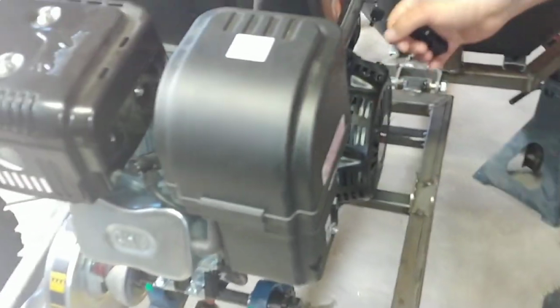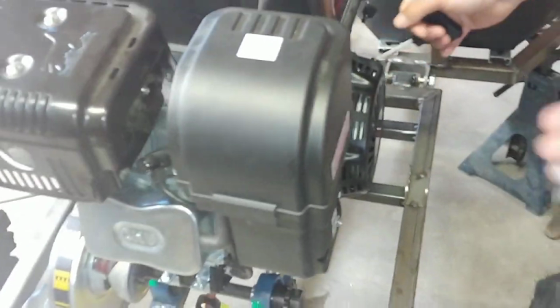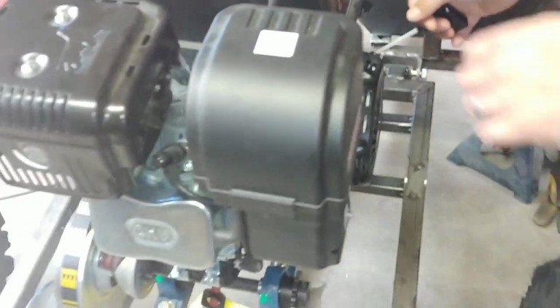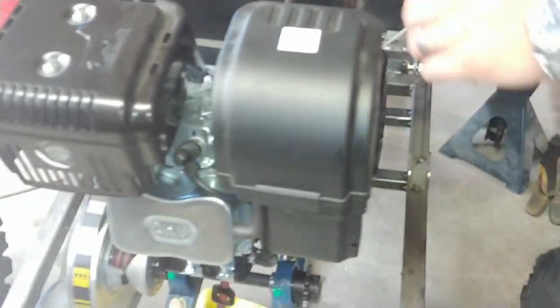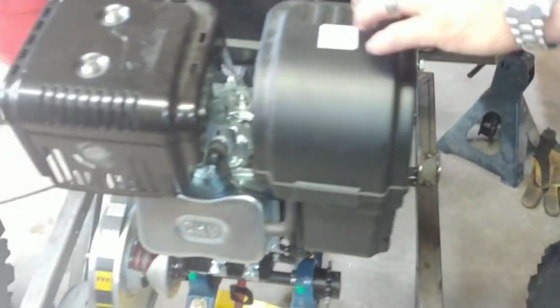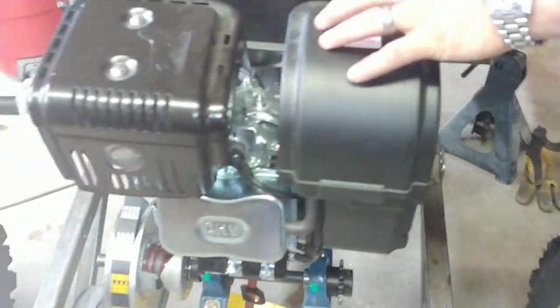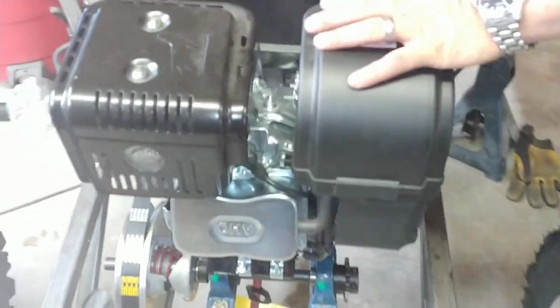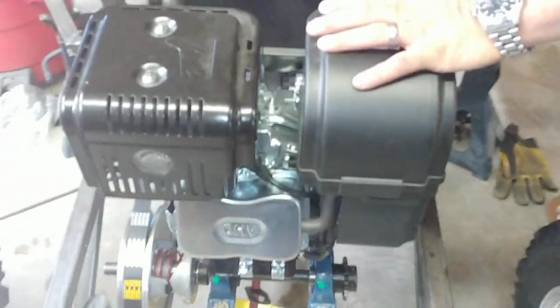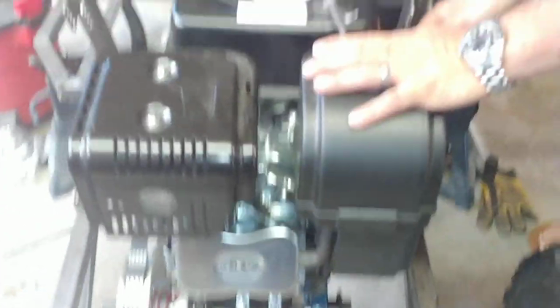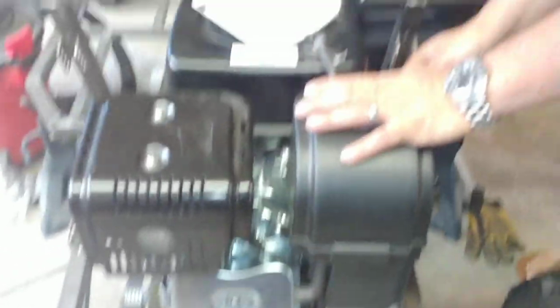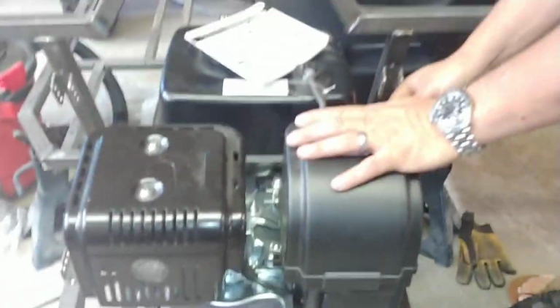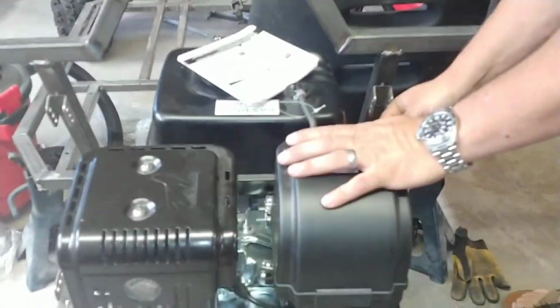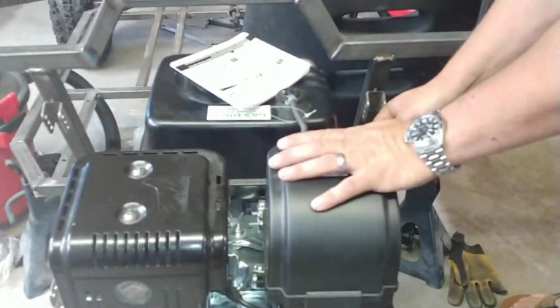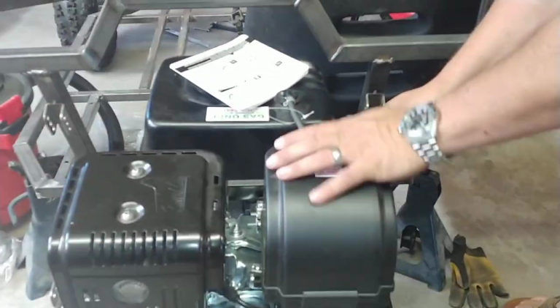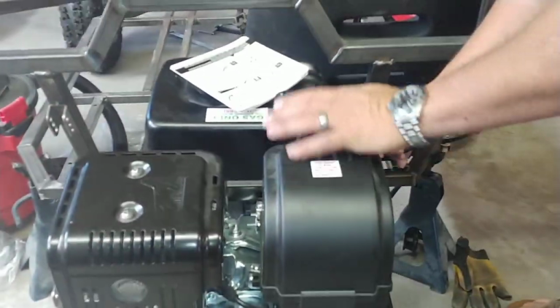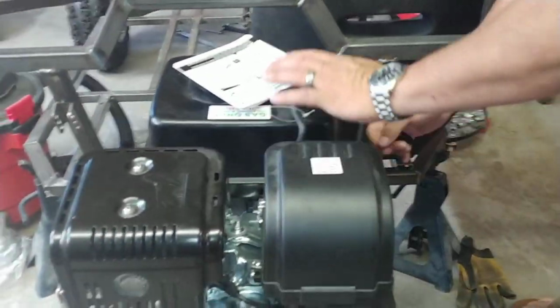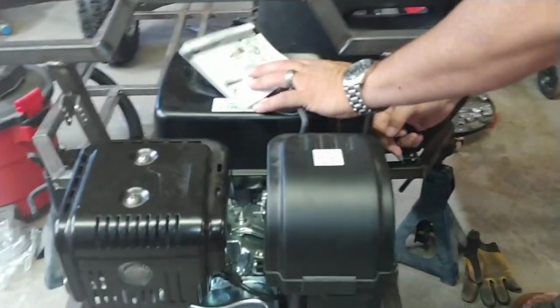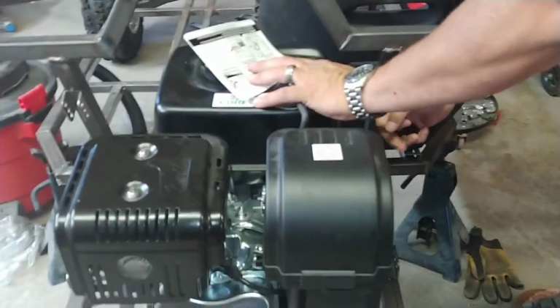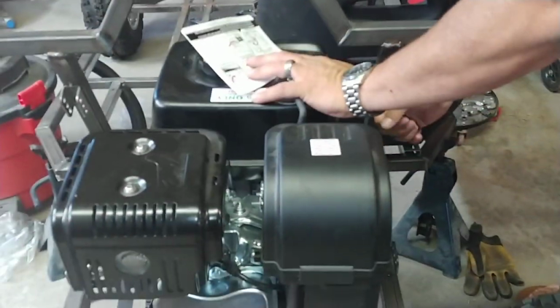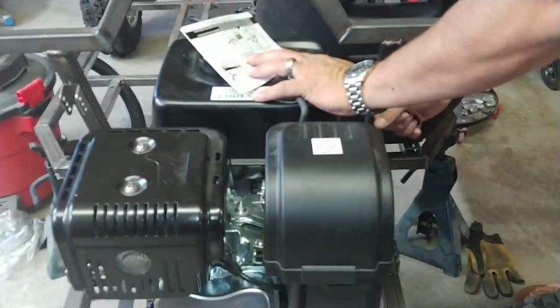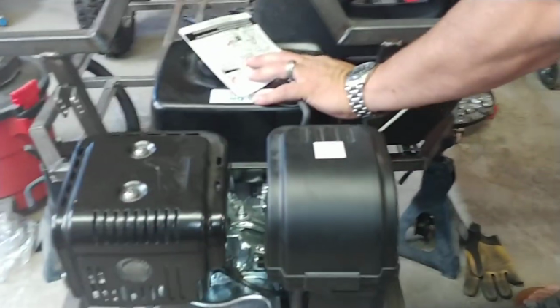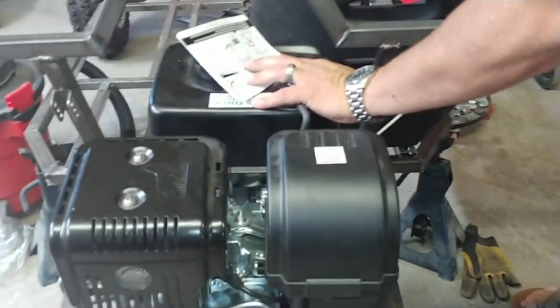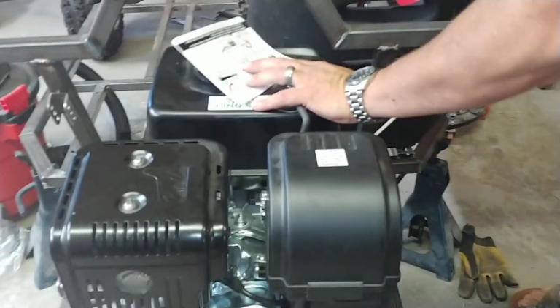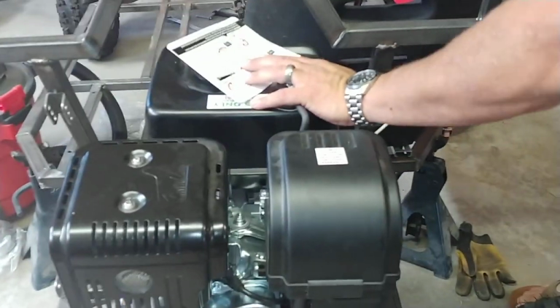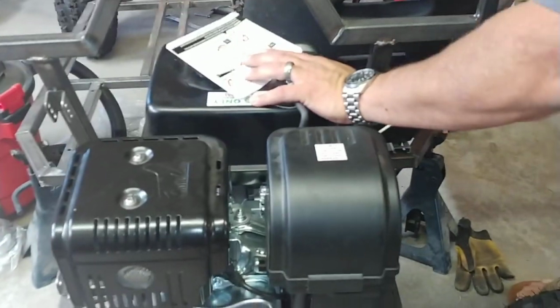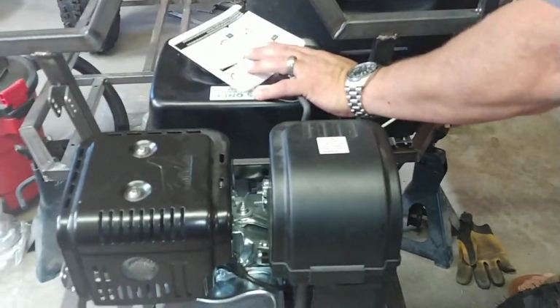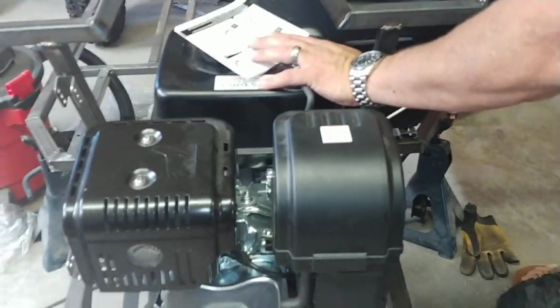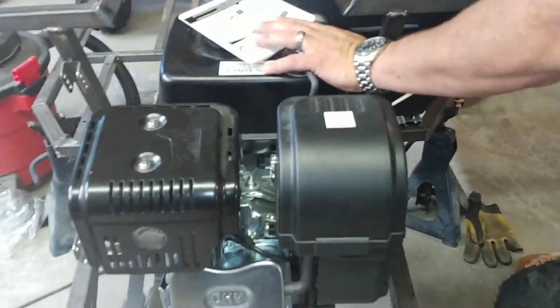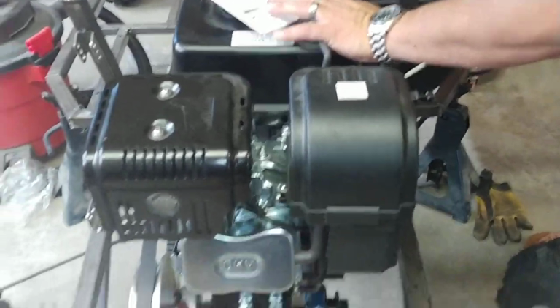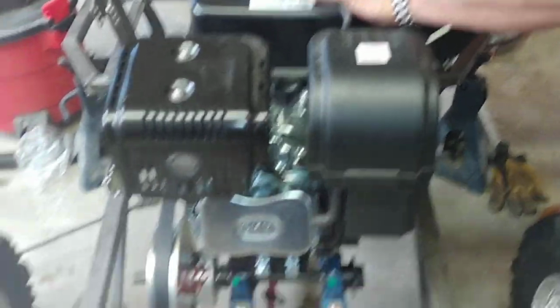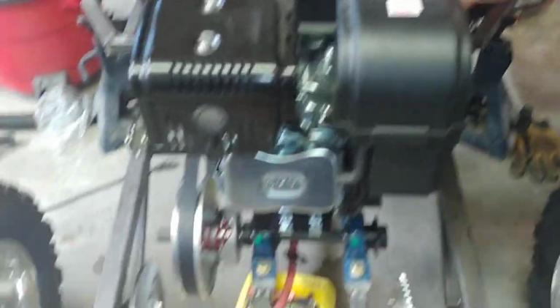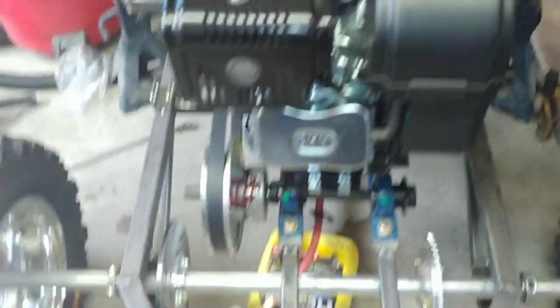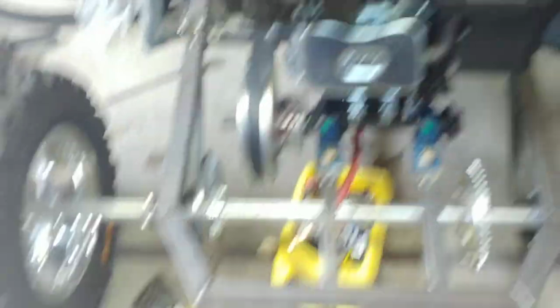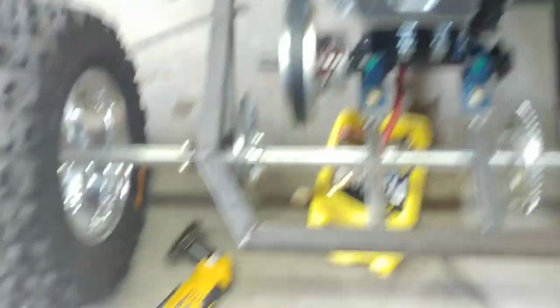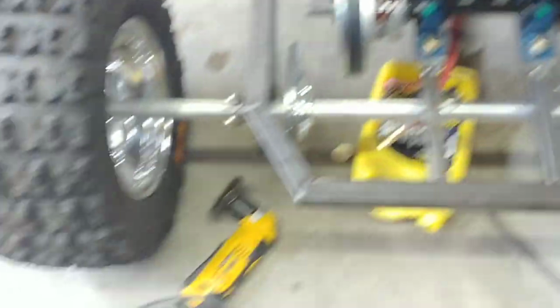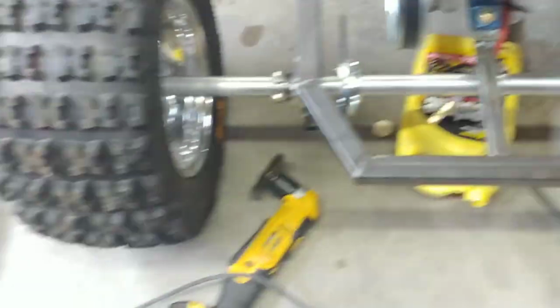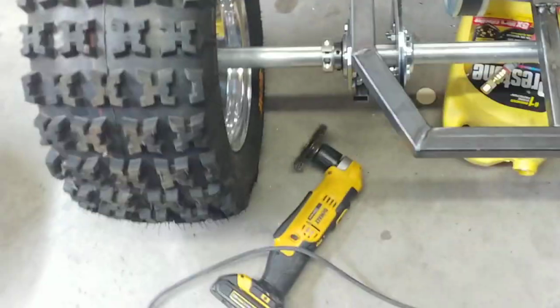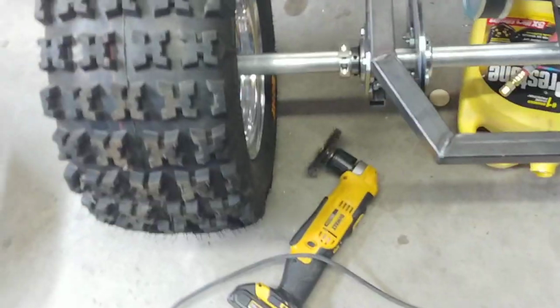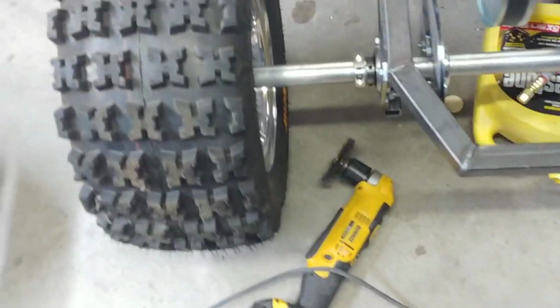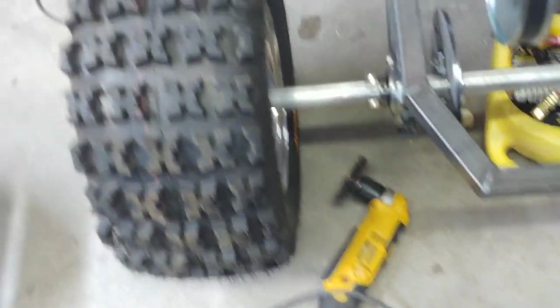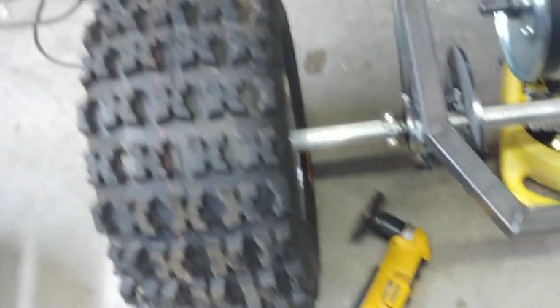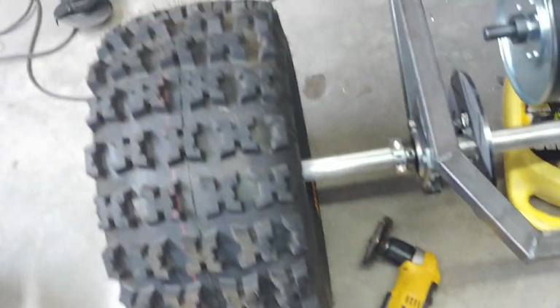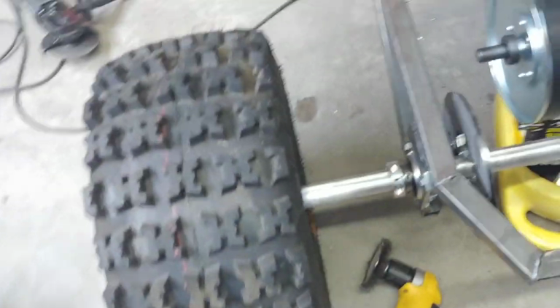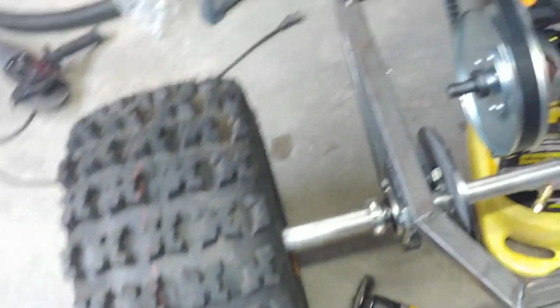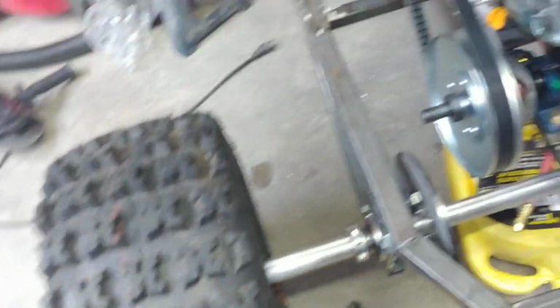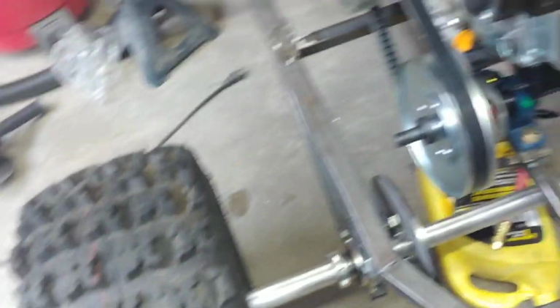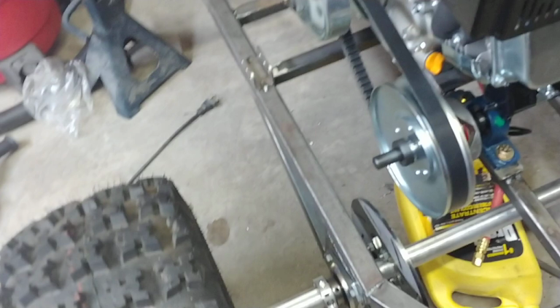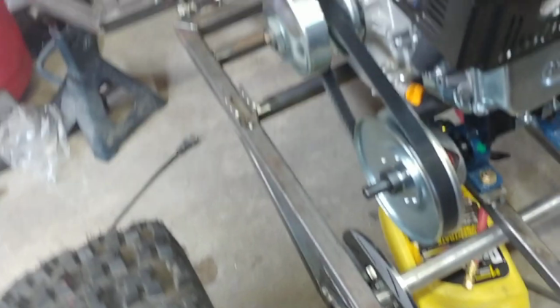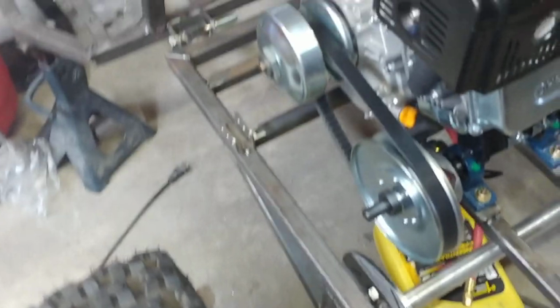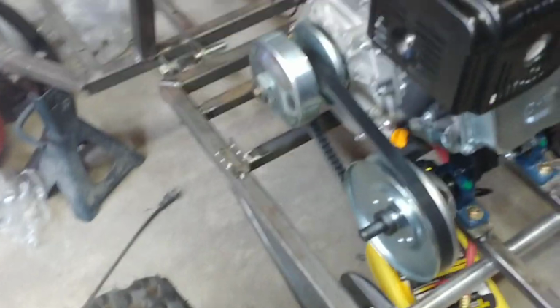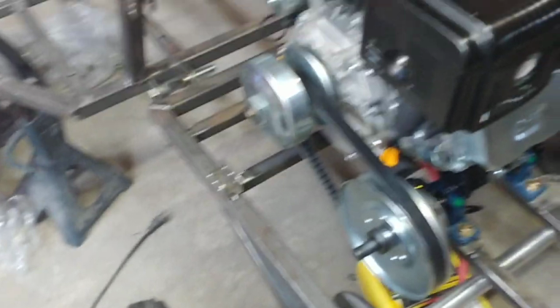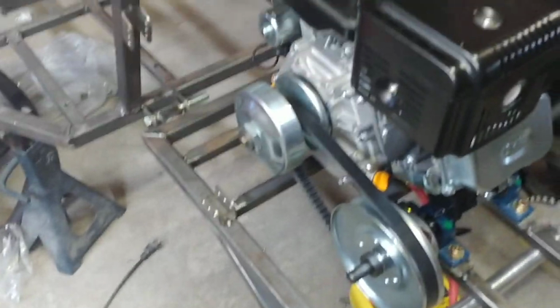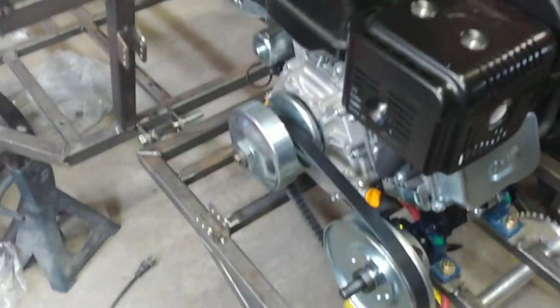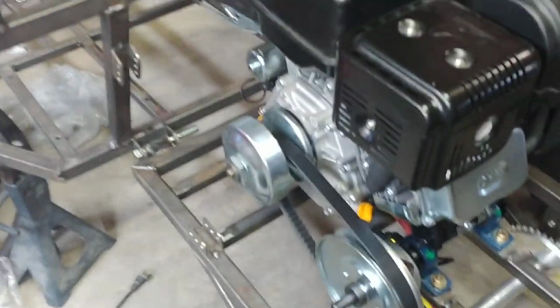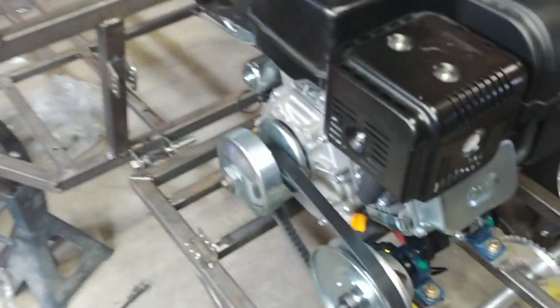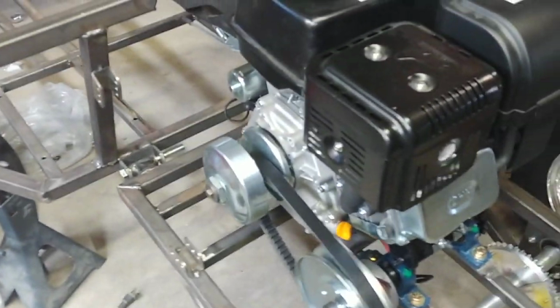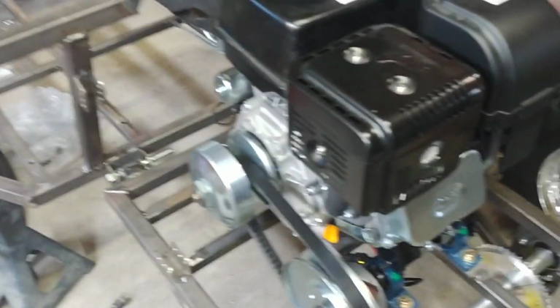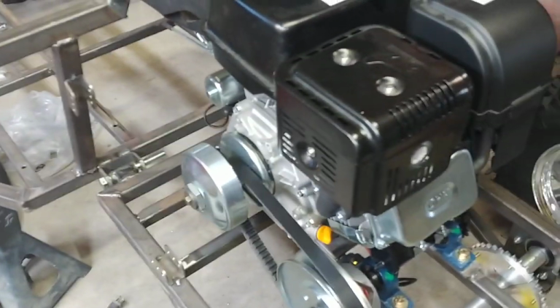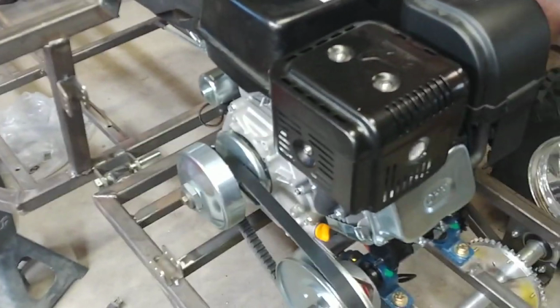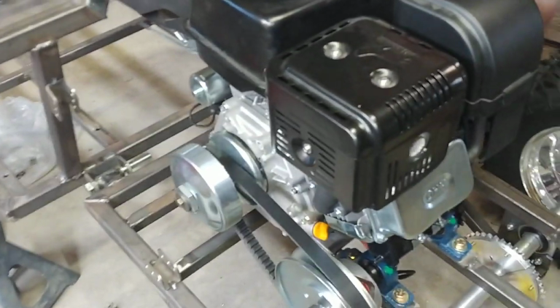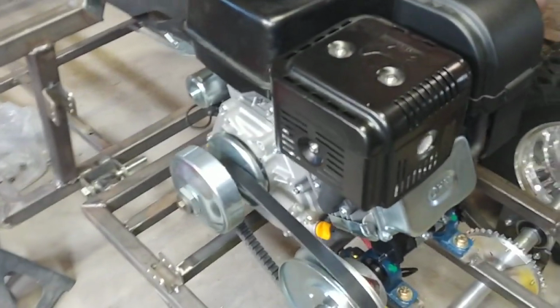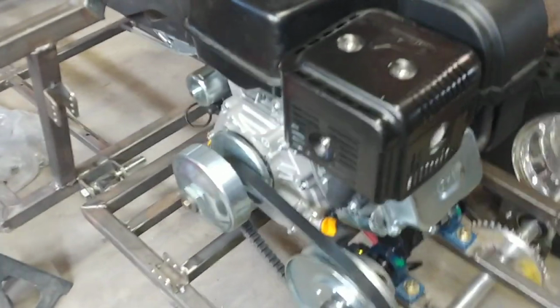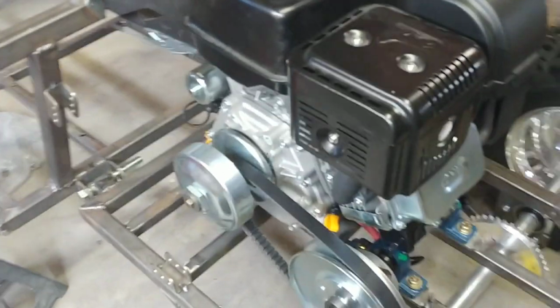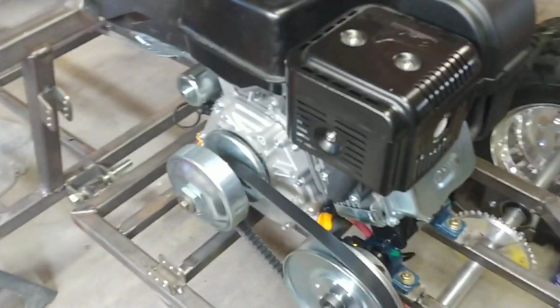You ready? Yep. Oh, you have to turn the key on — that's helpful.